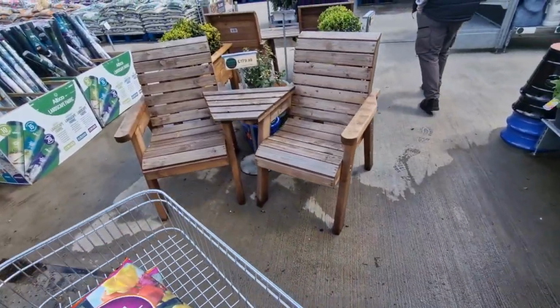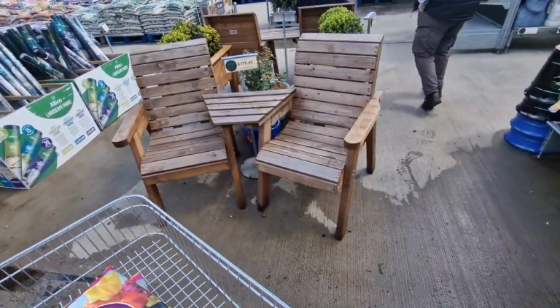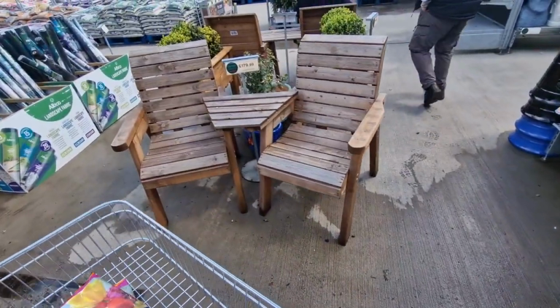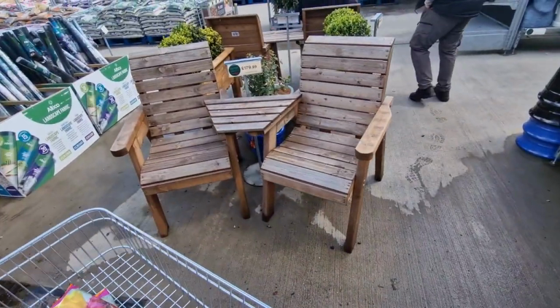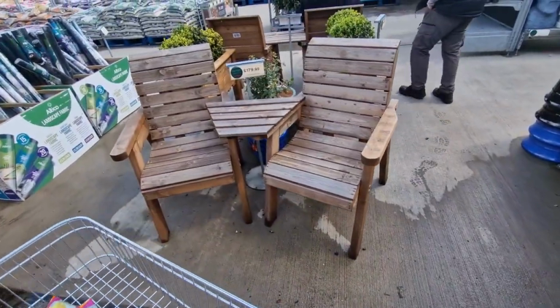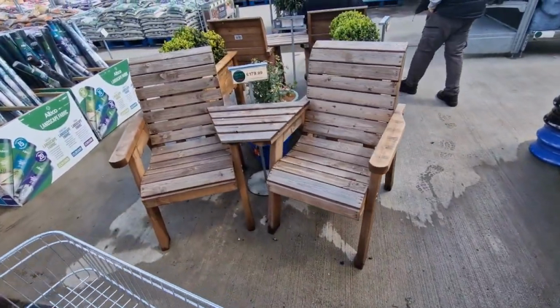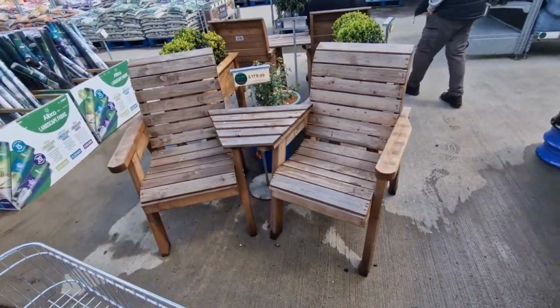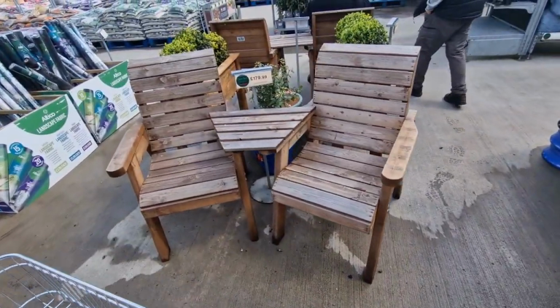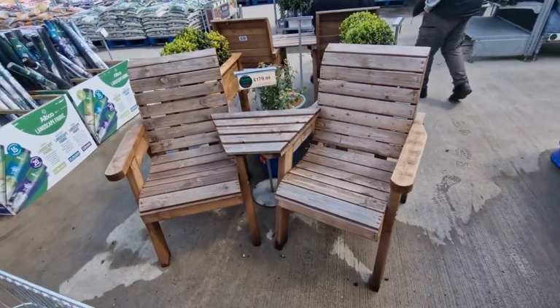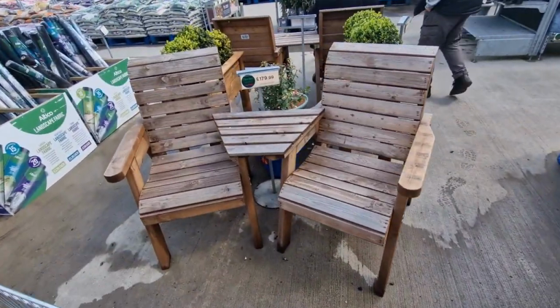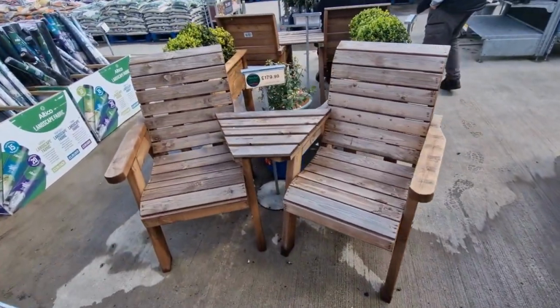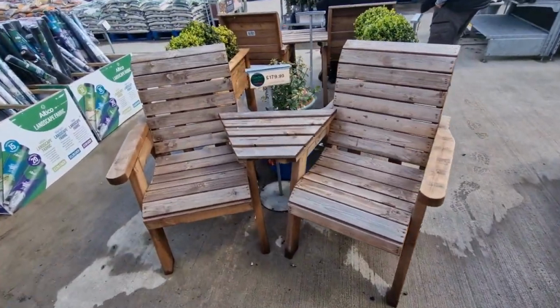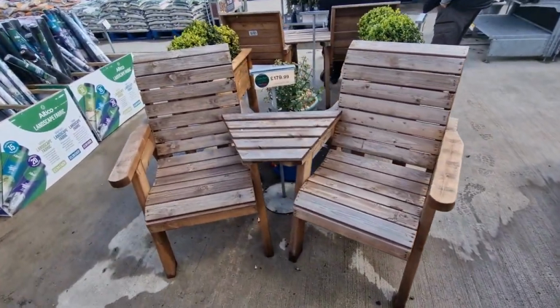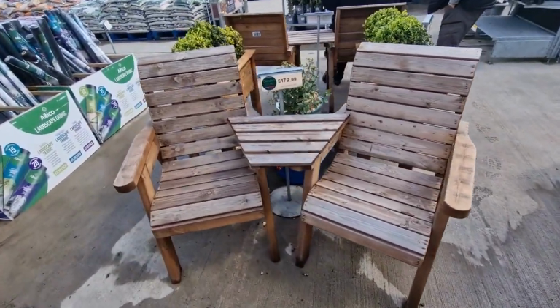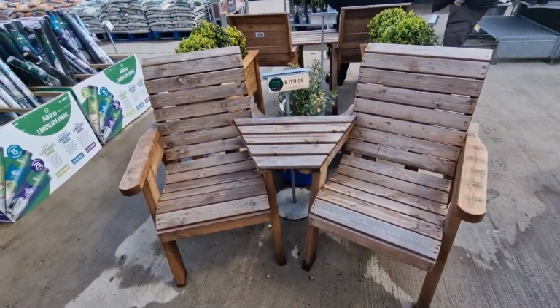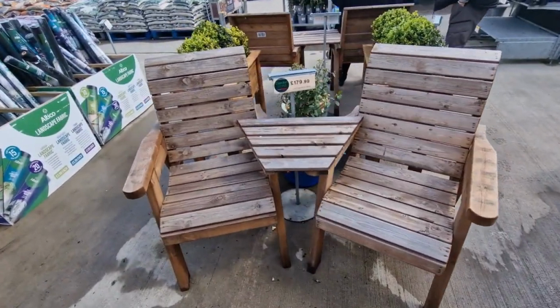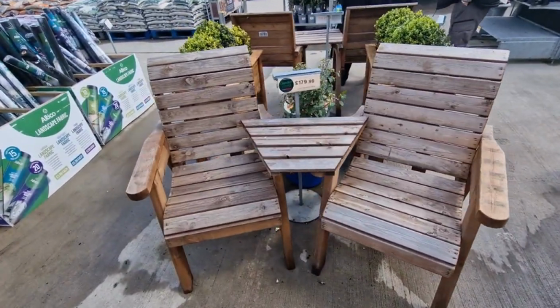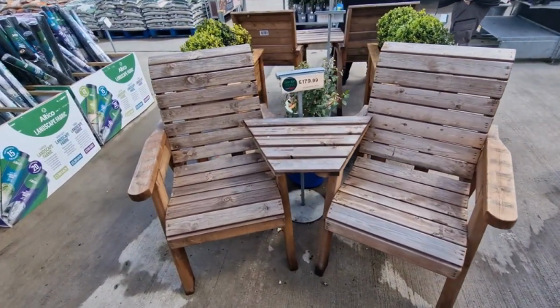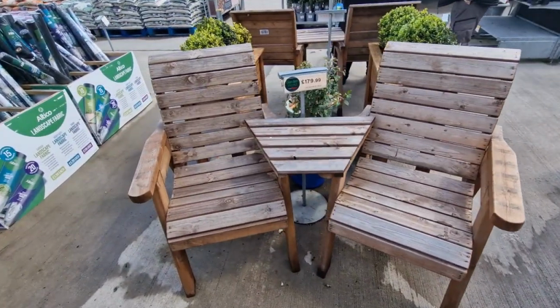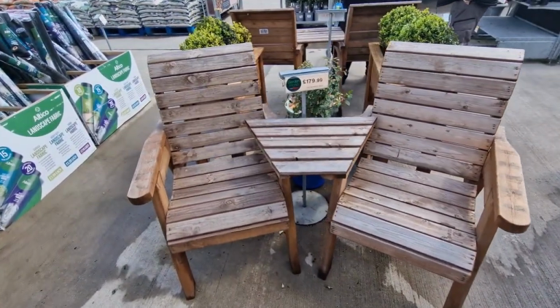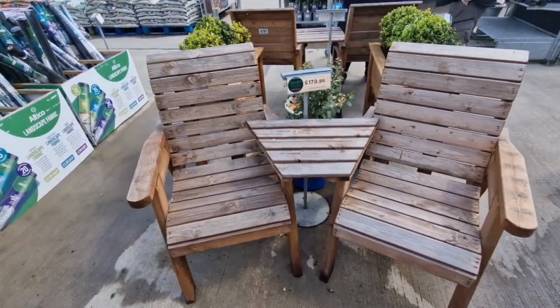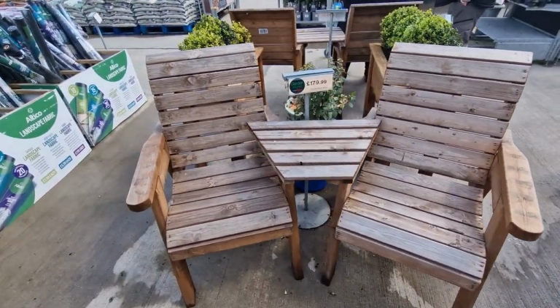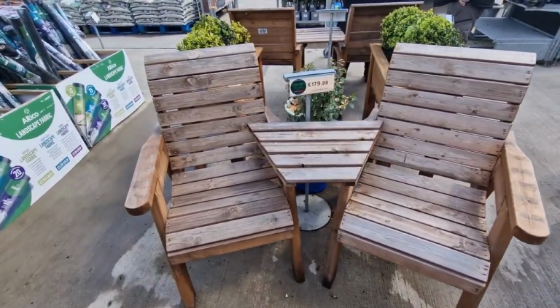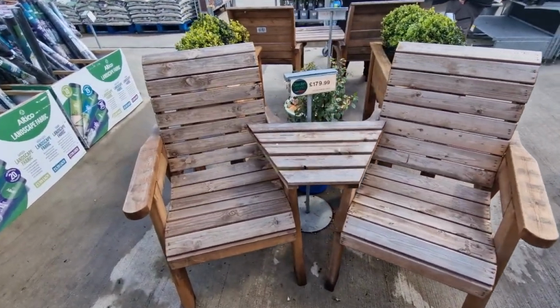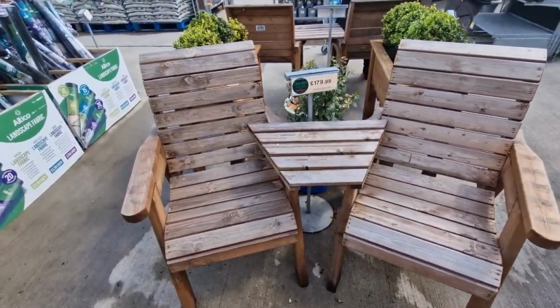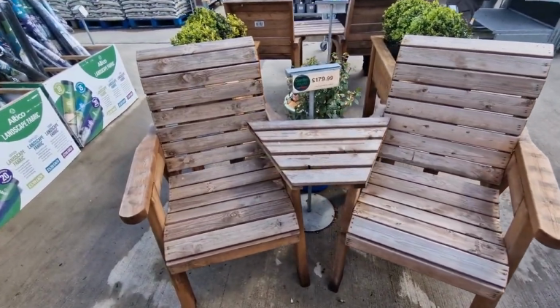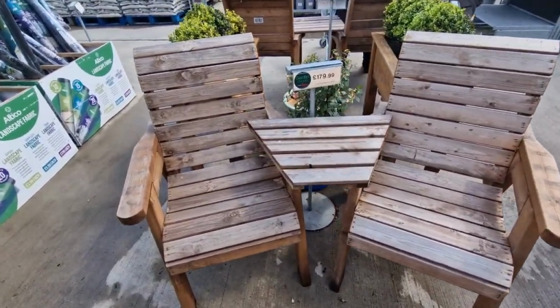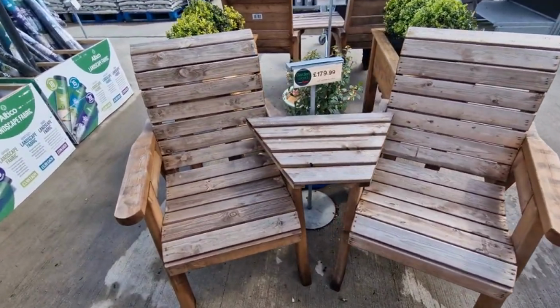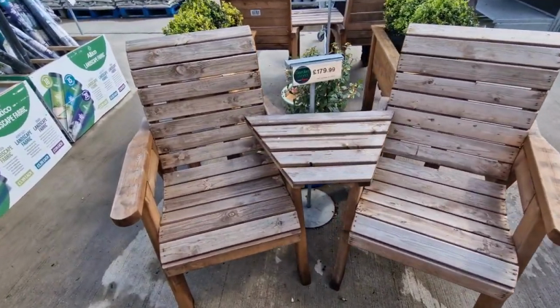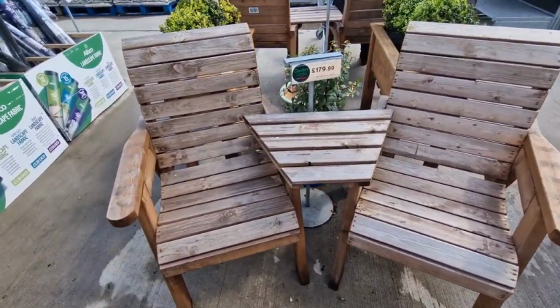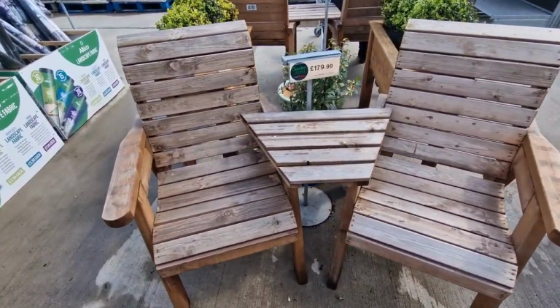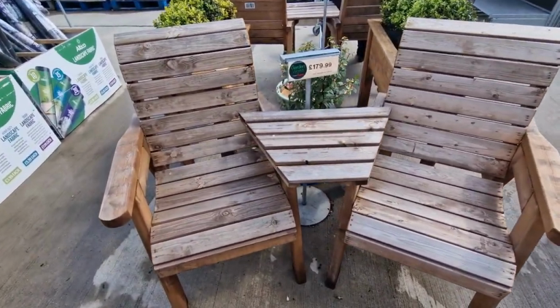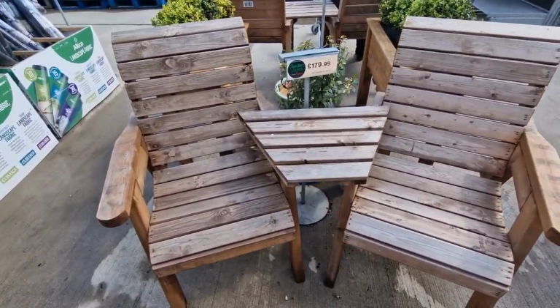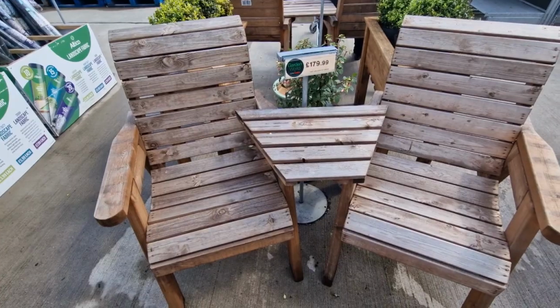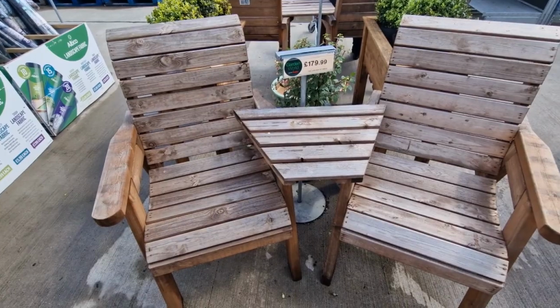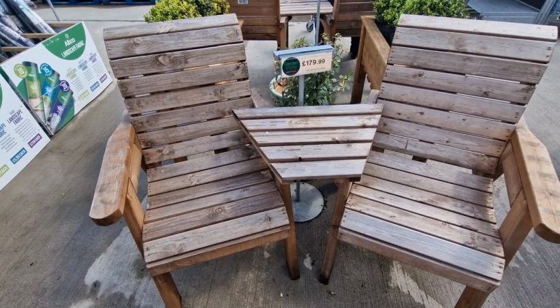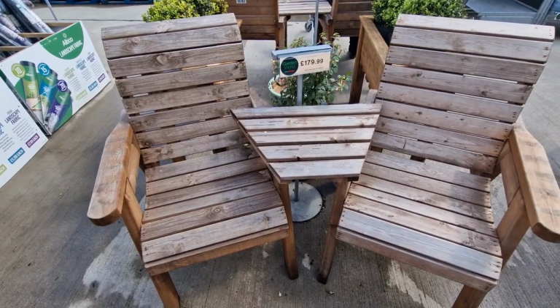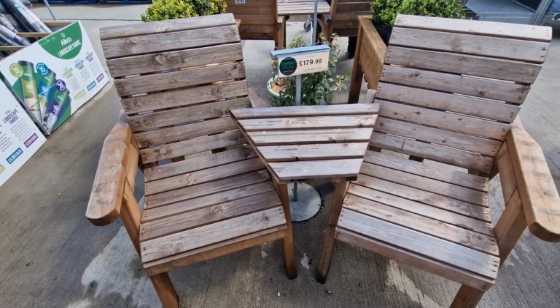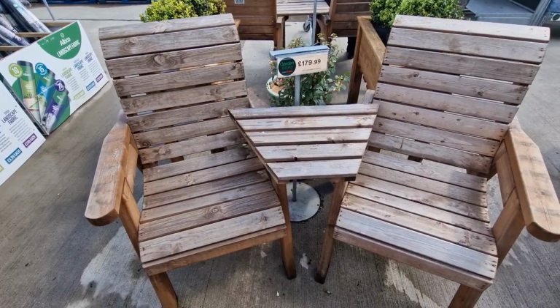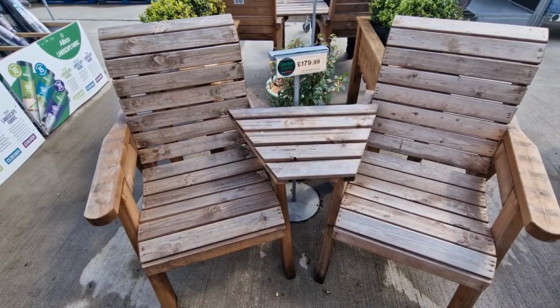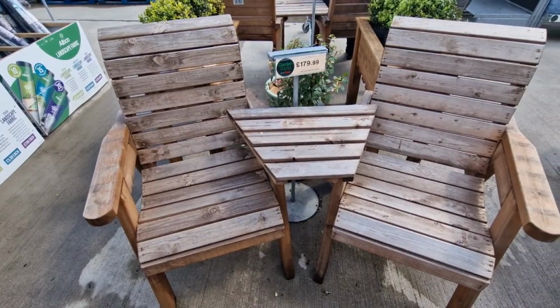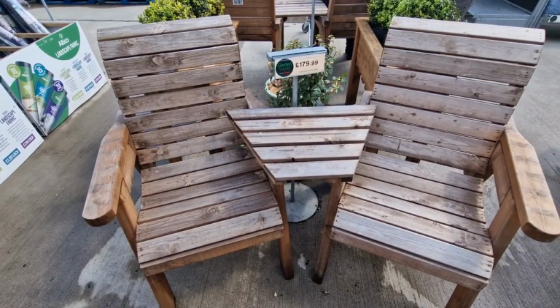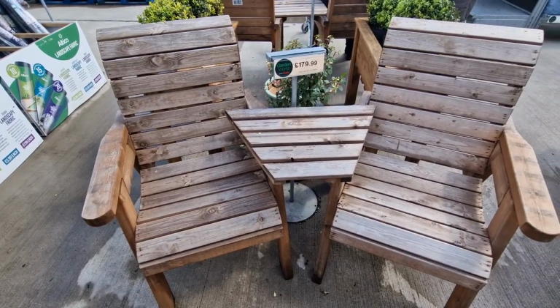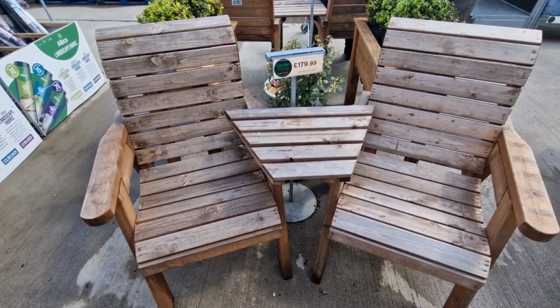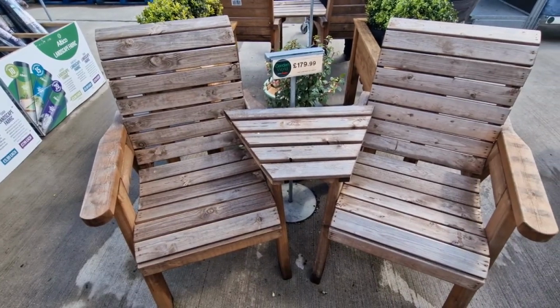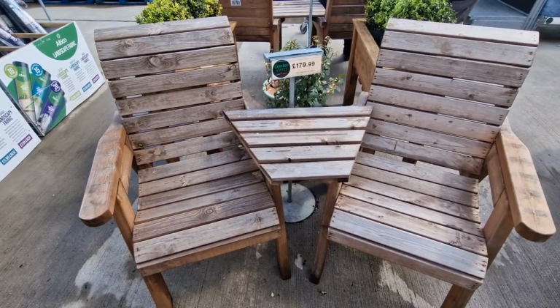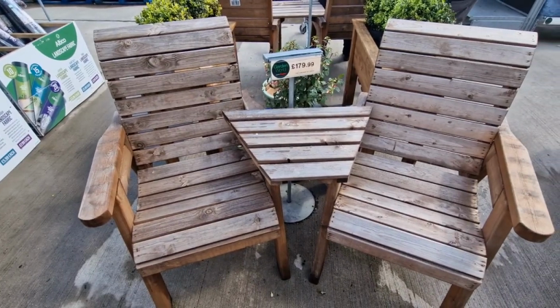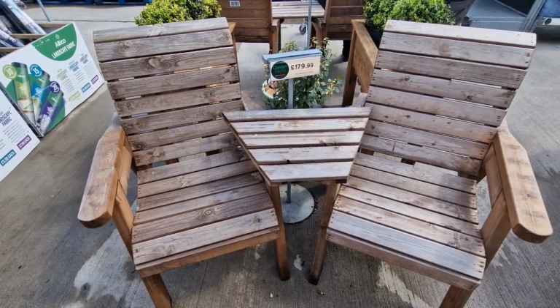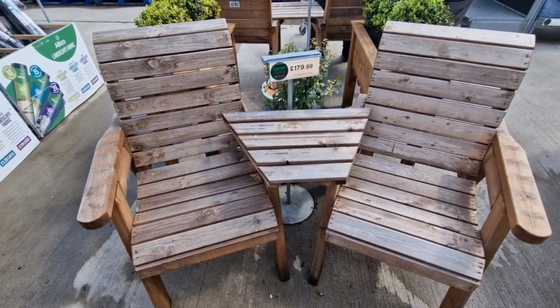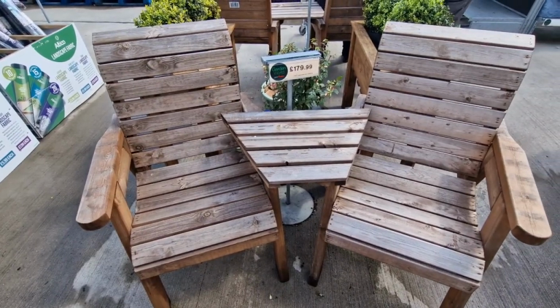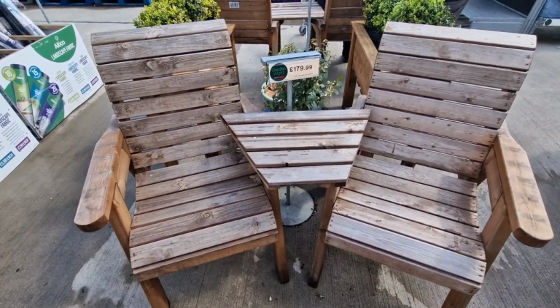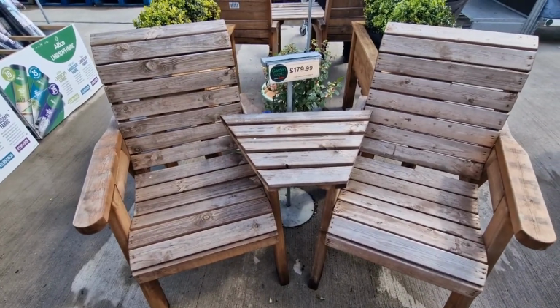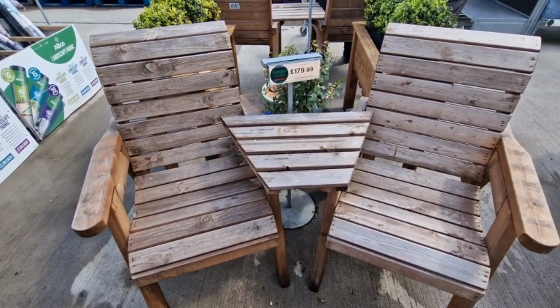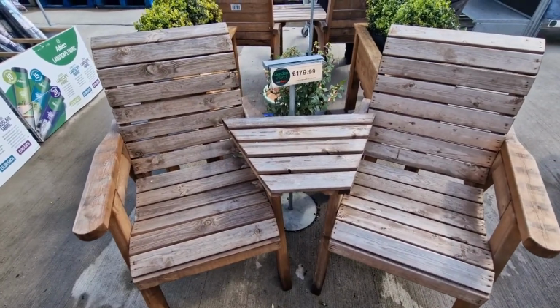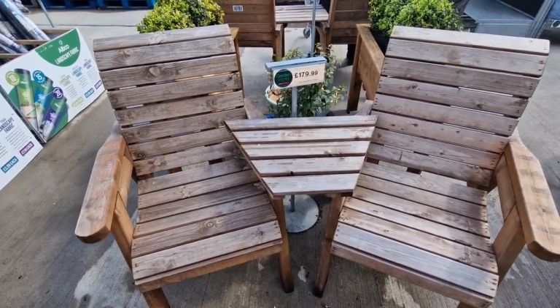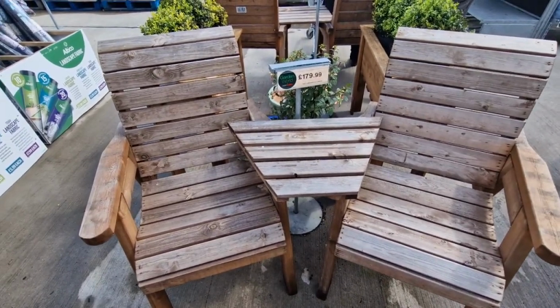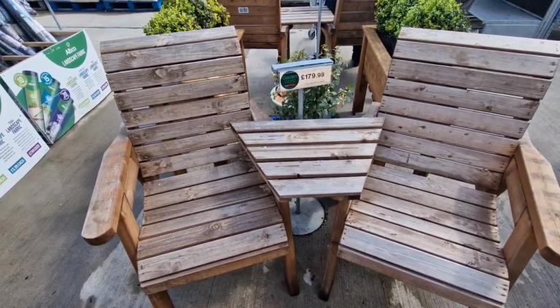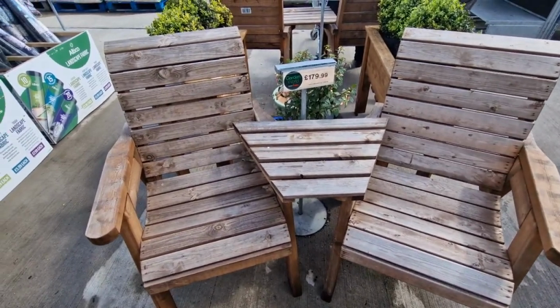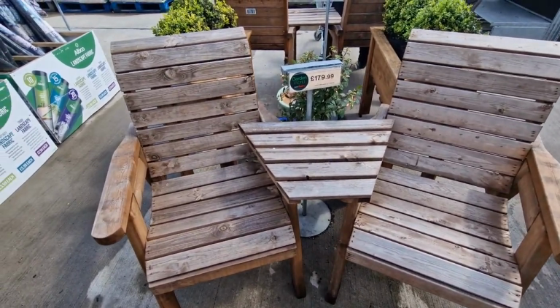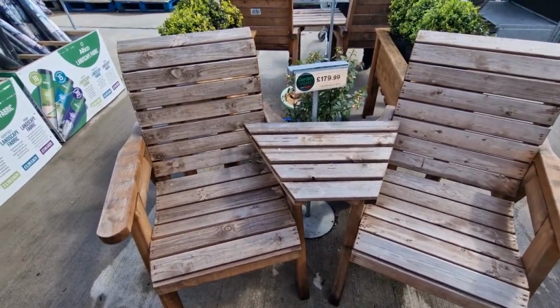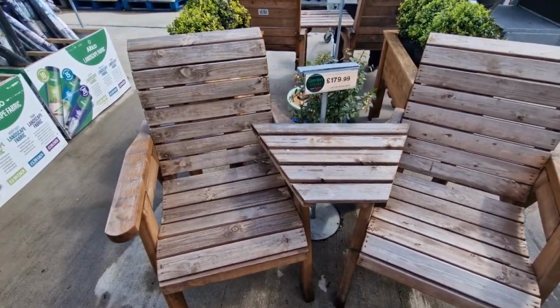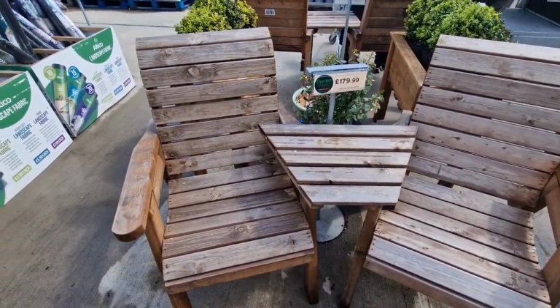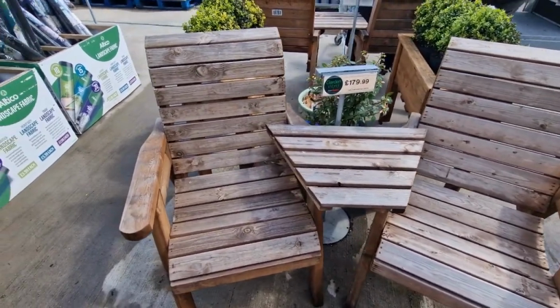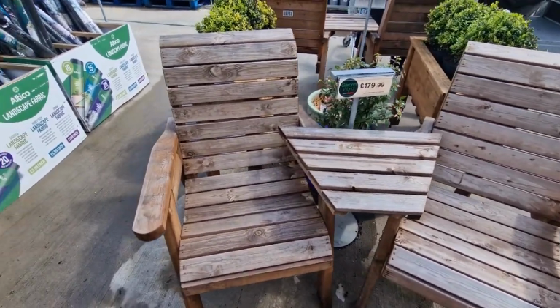I like this little table and chairs thing — £179.99.